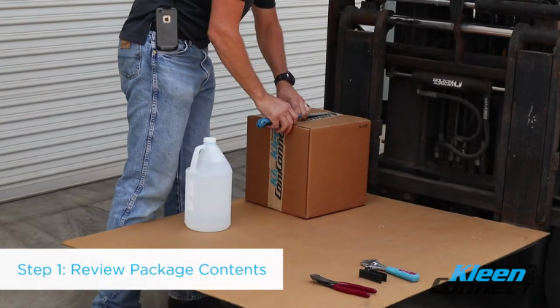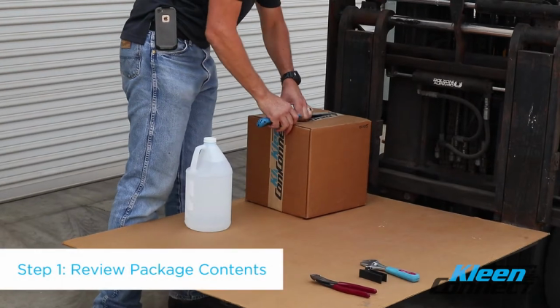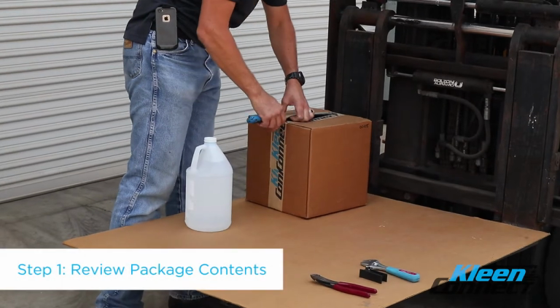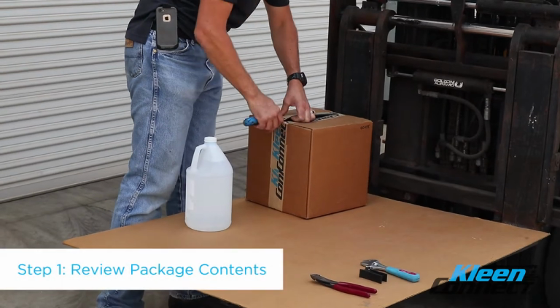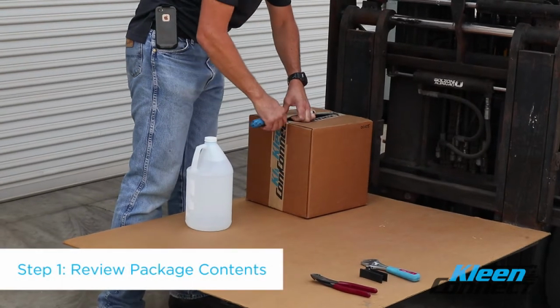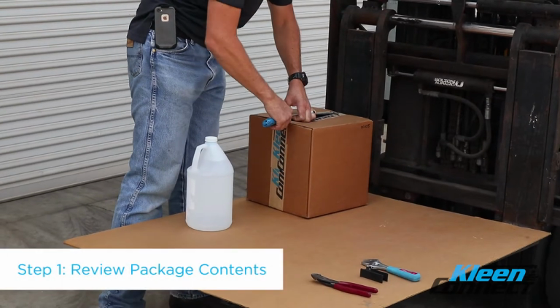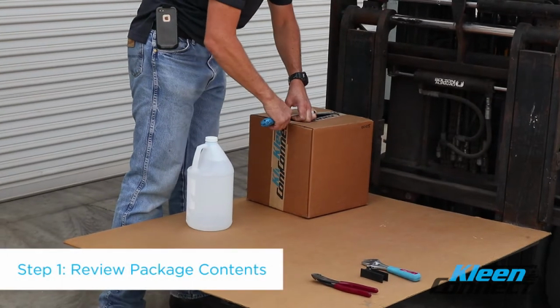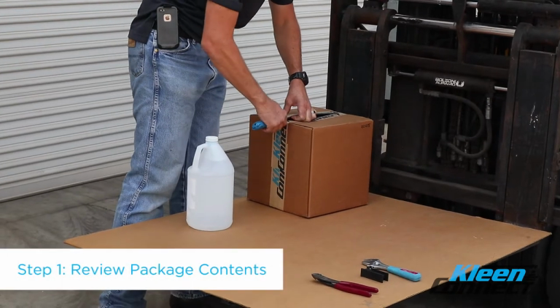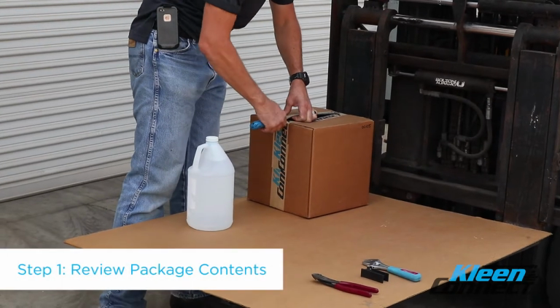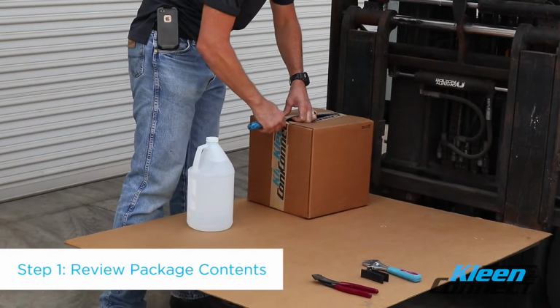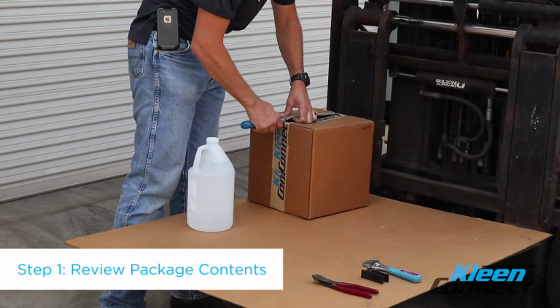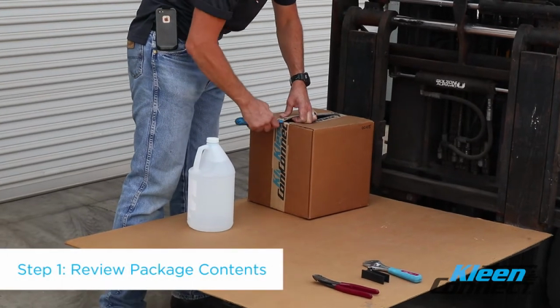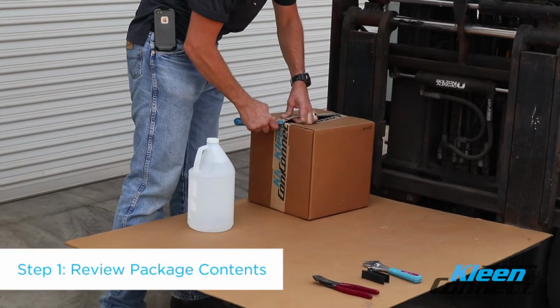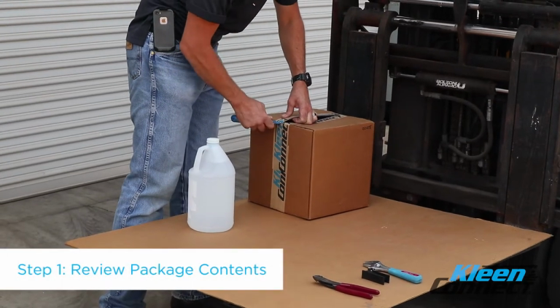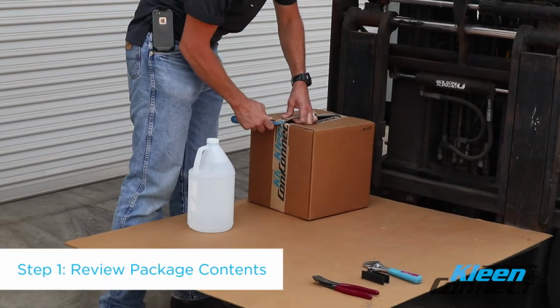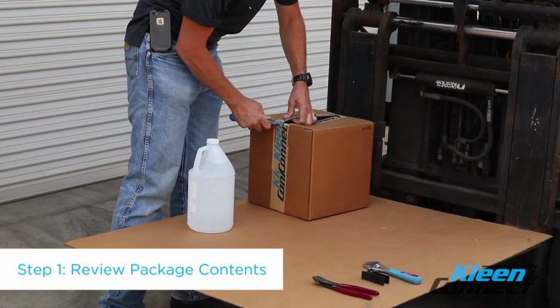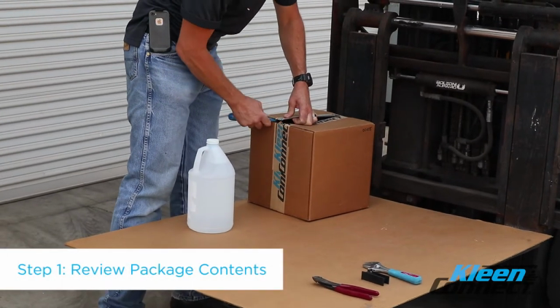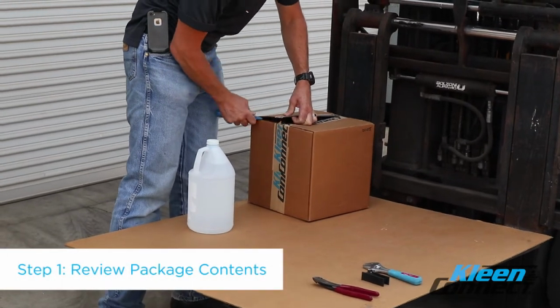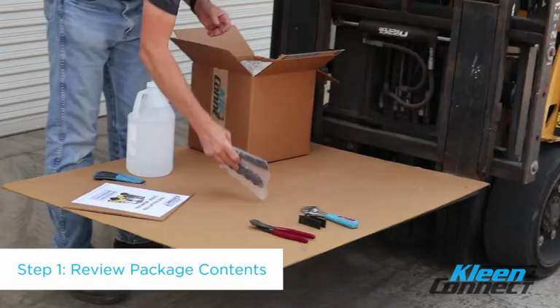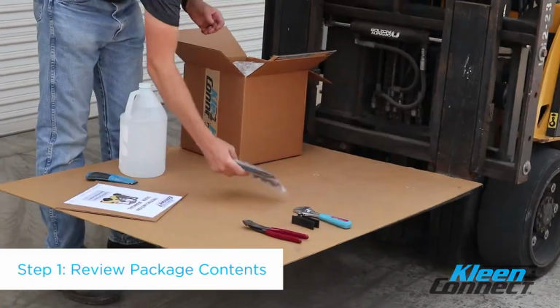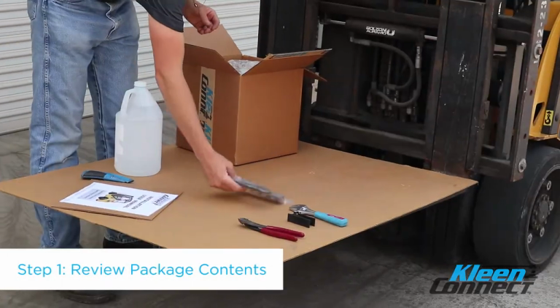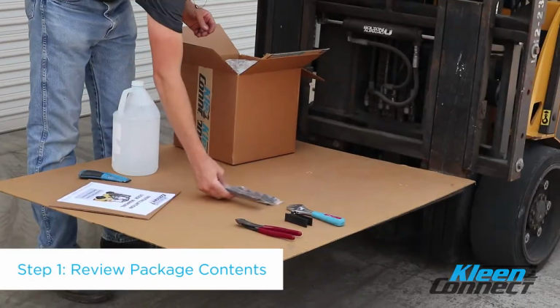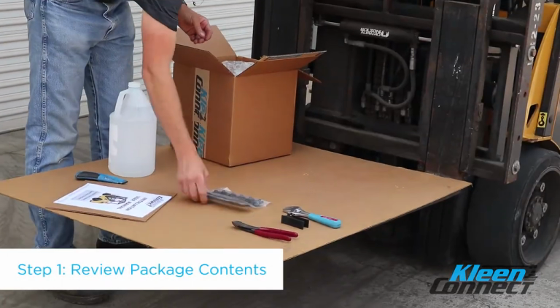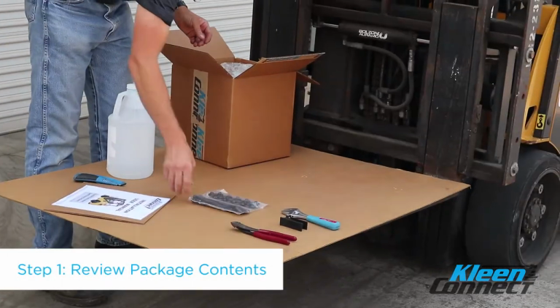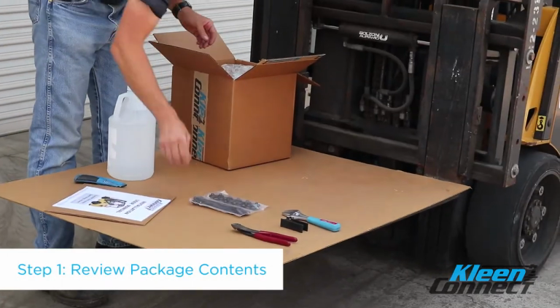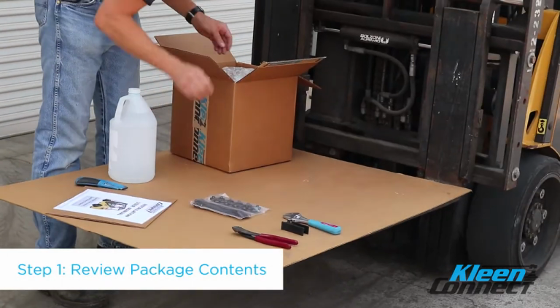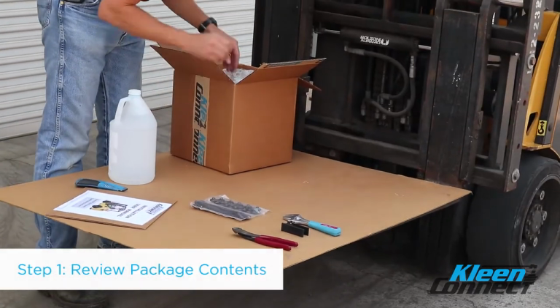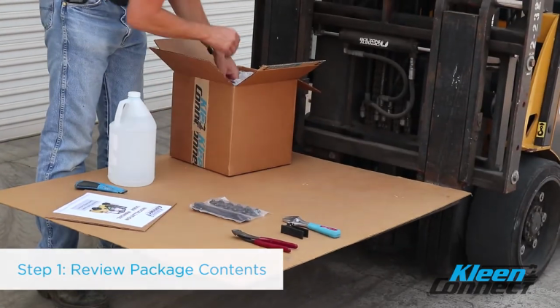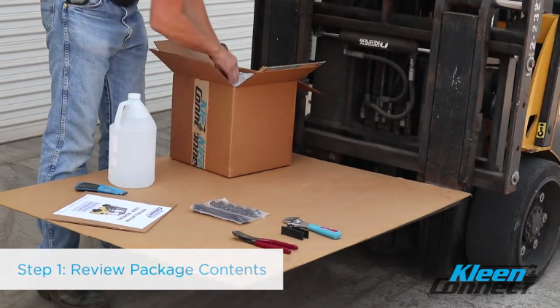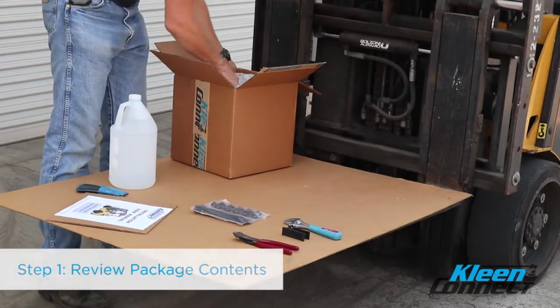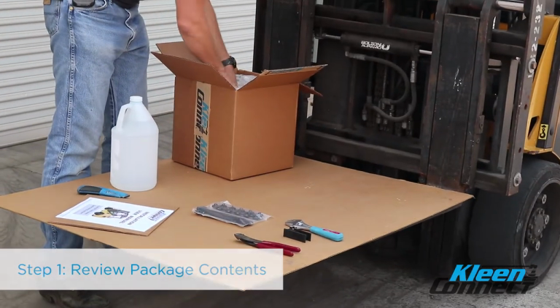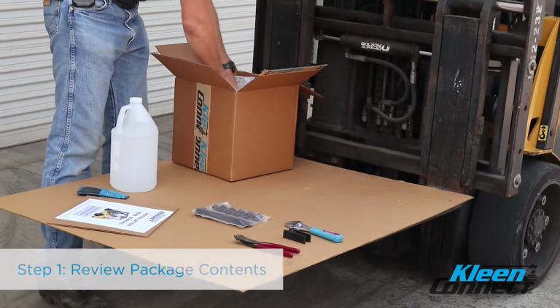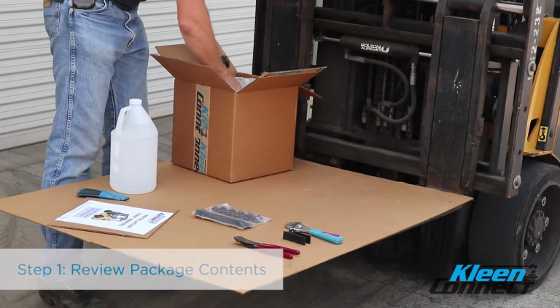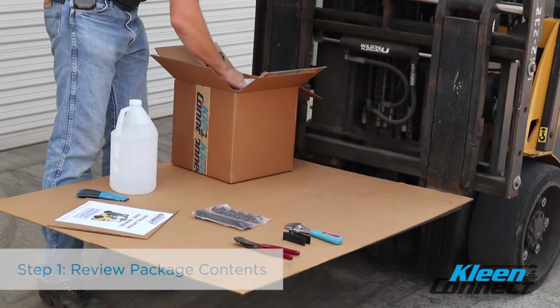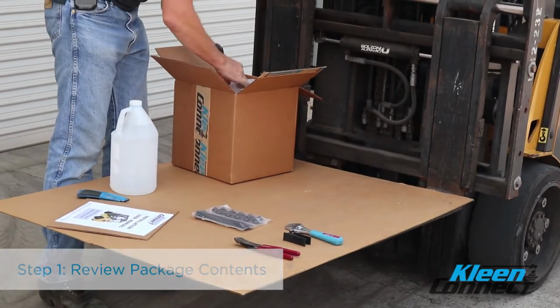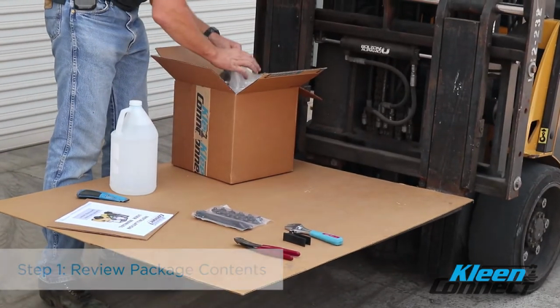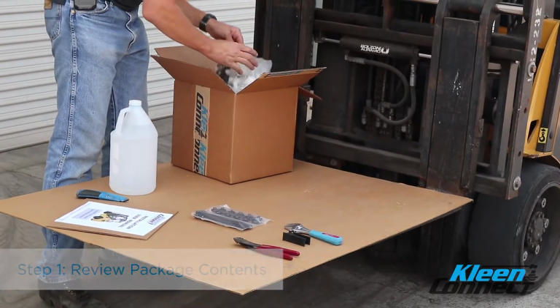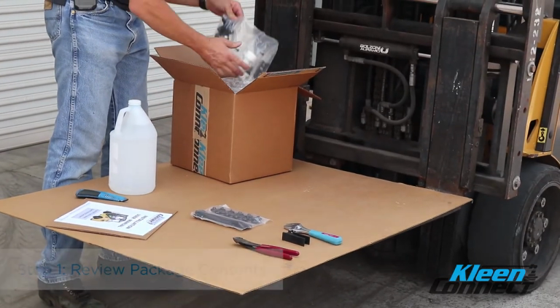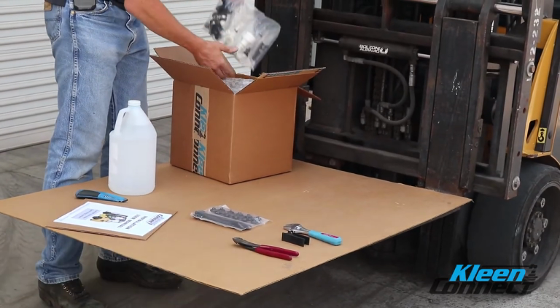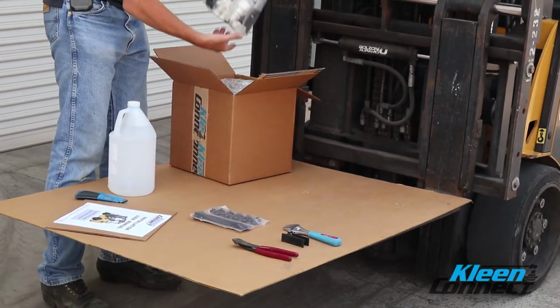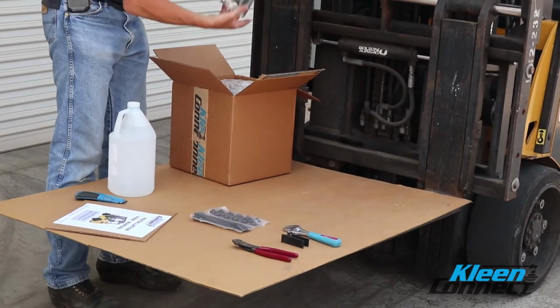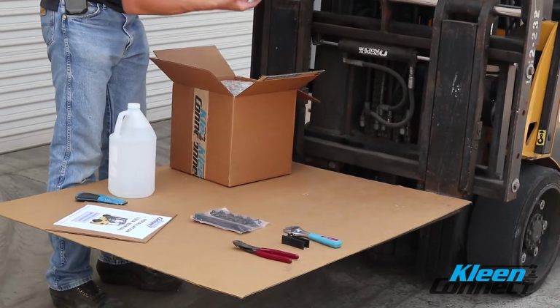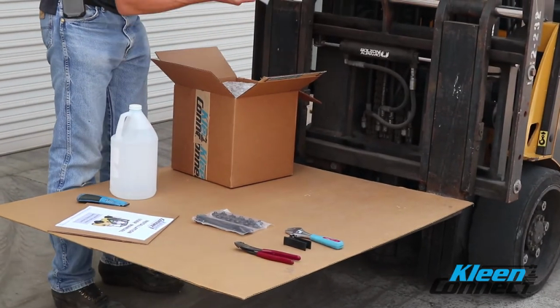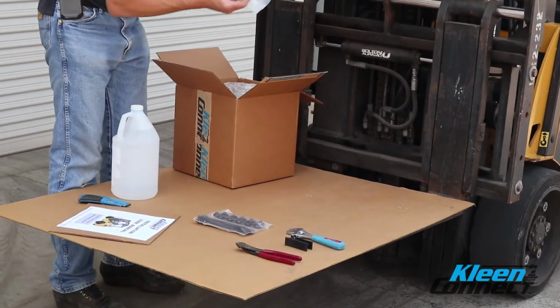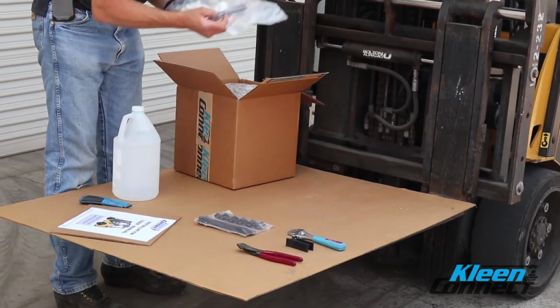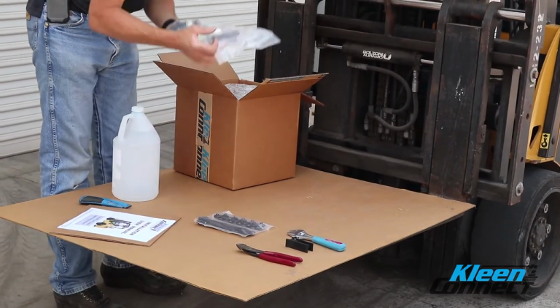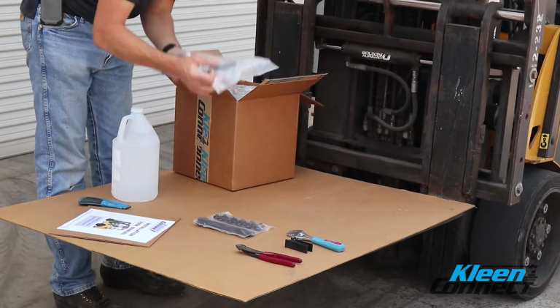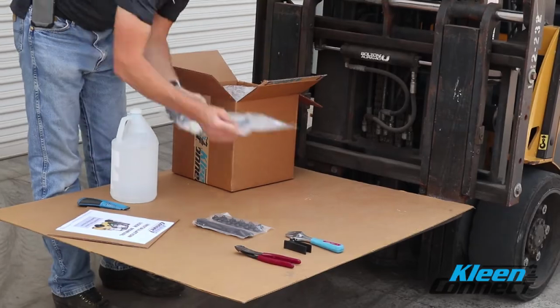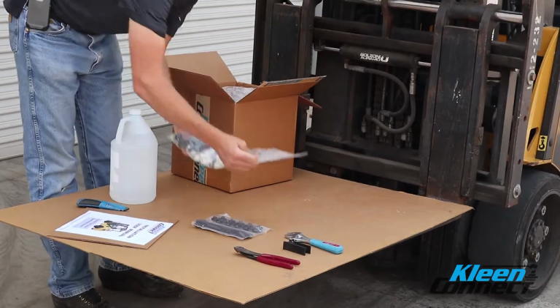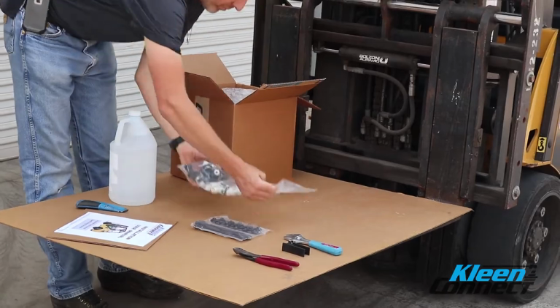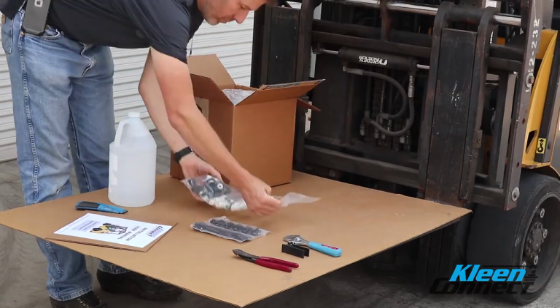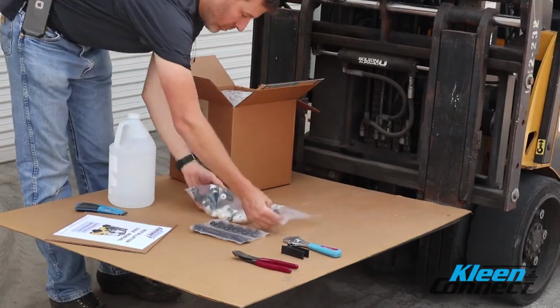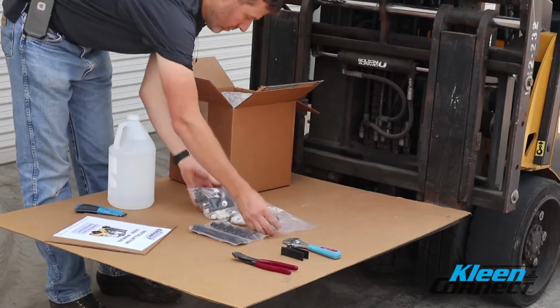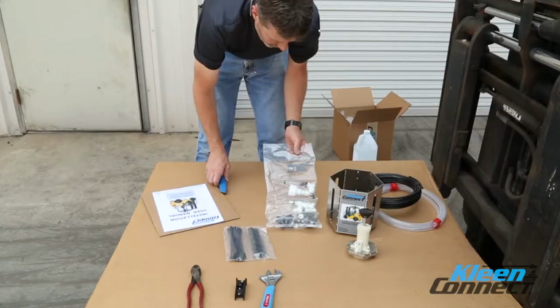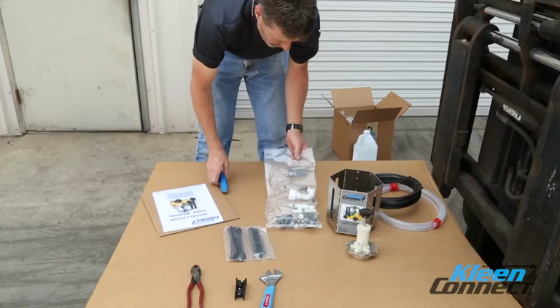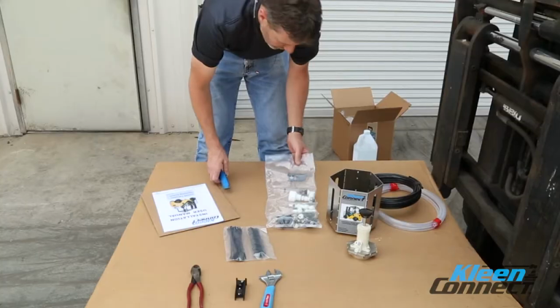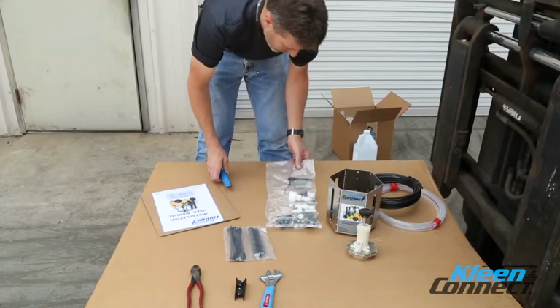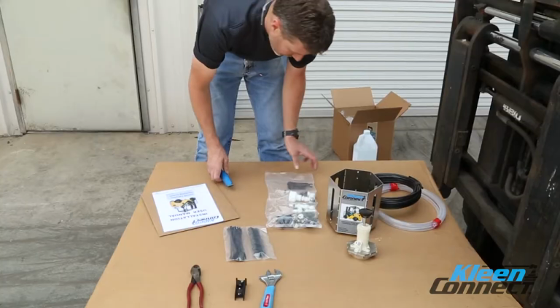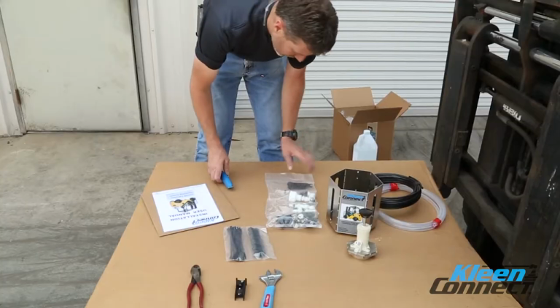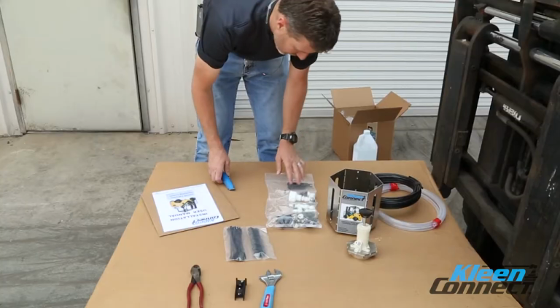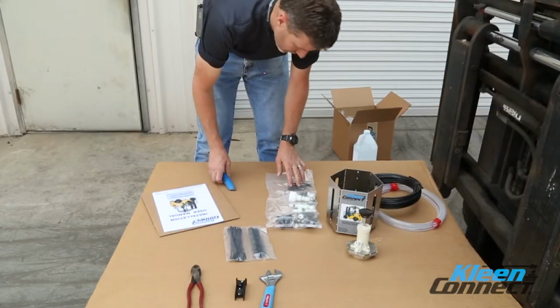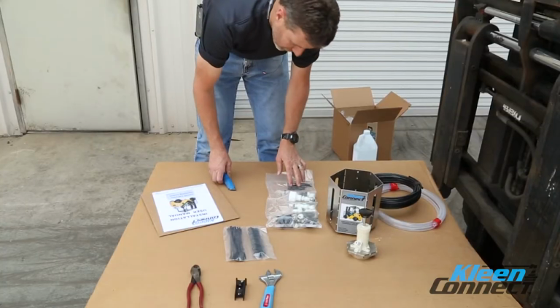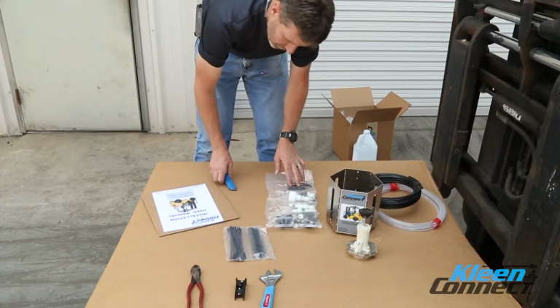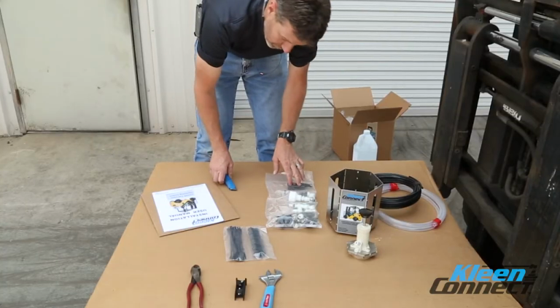Step 1. Unpack the entire contents of the carton and compare the quantities to ensure the proper number of each component have been included.